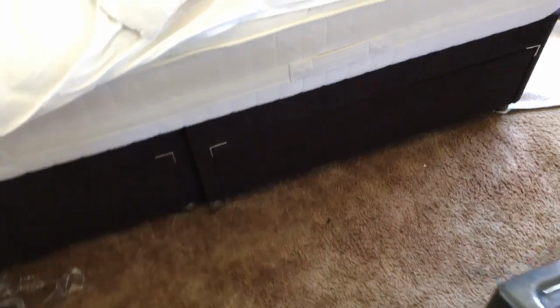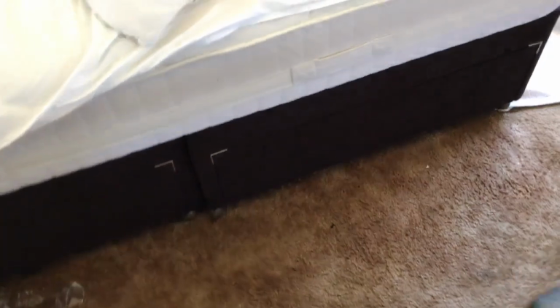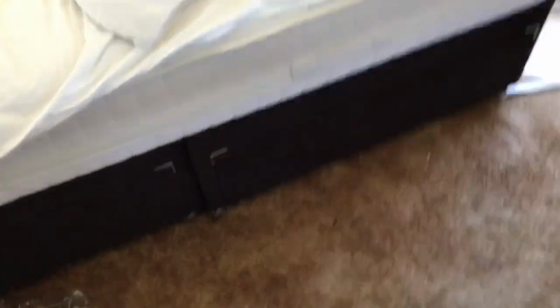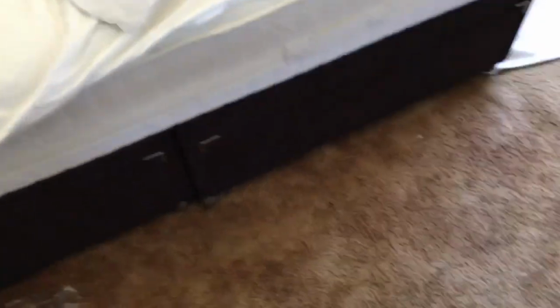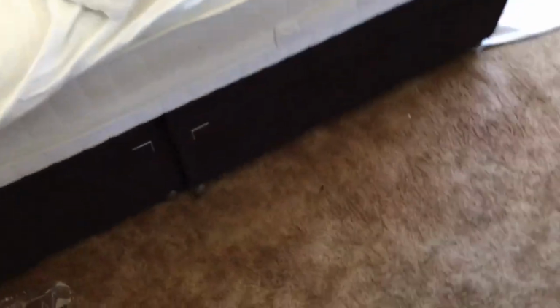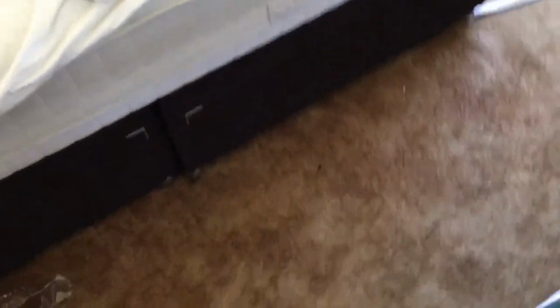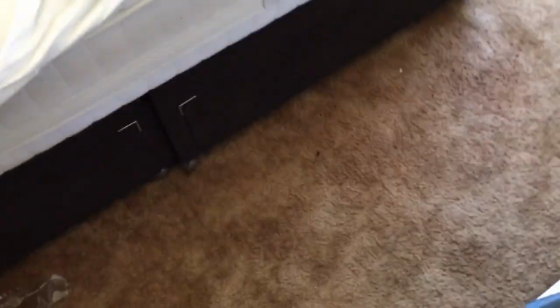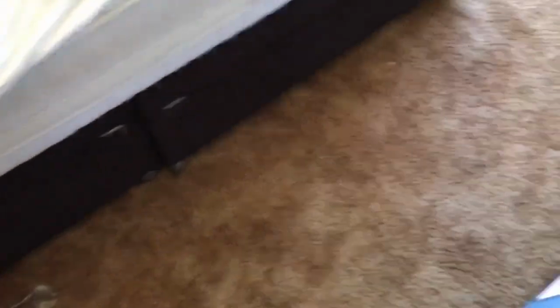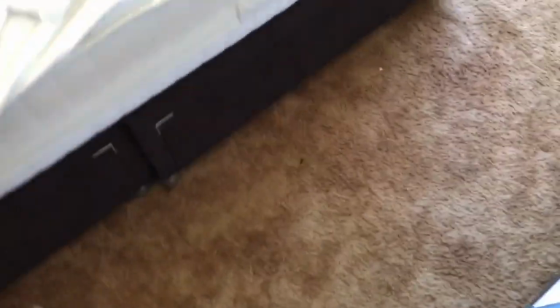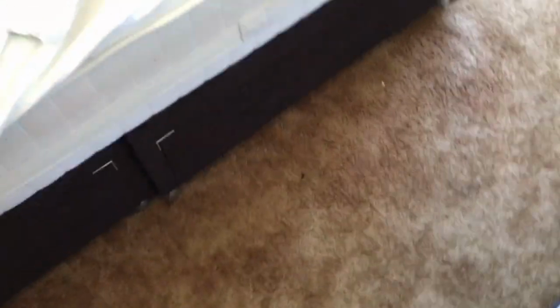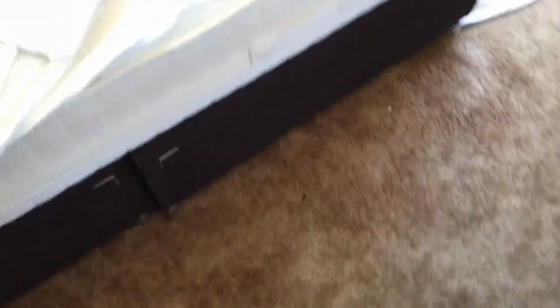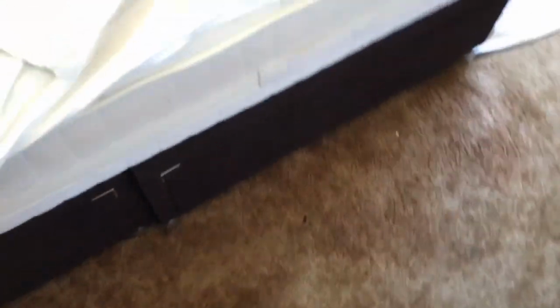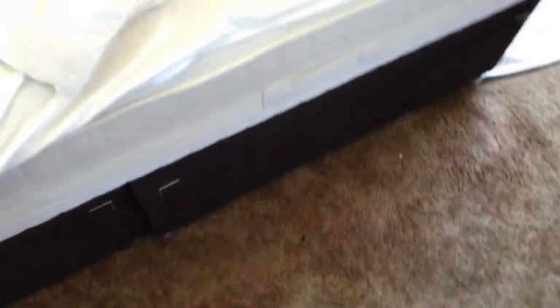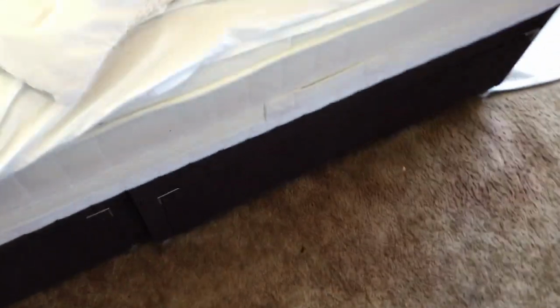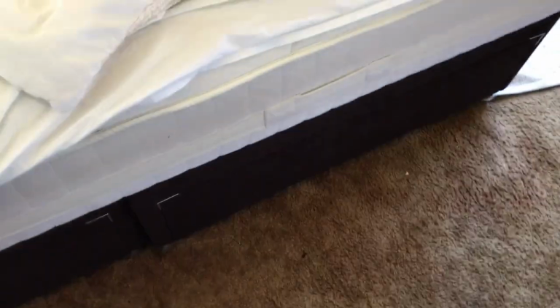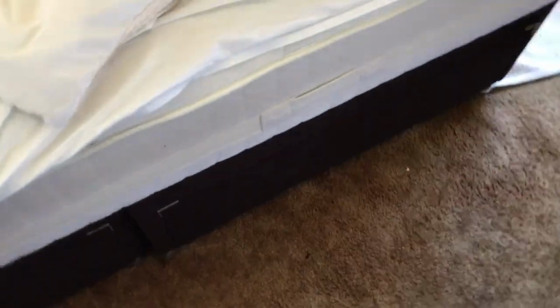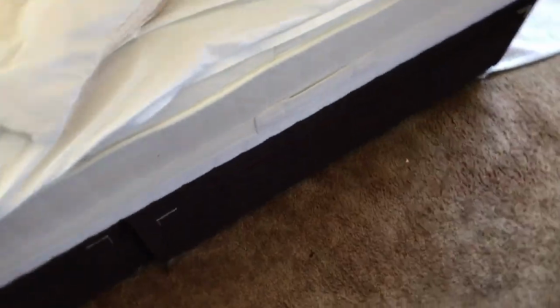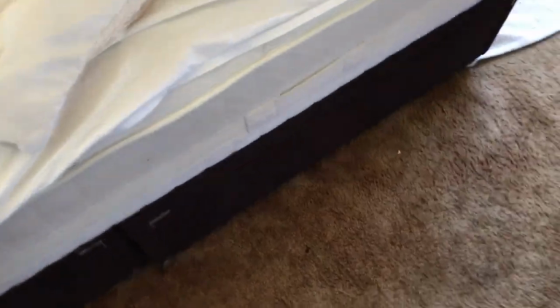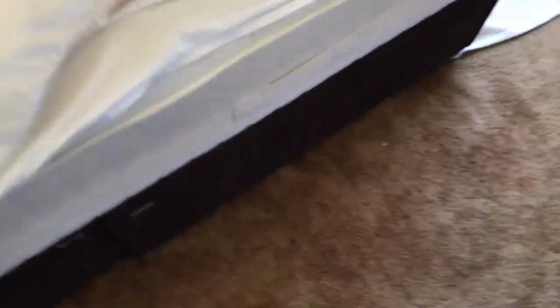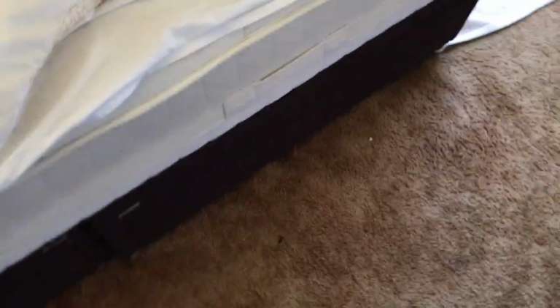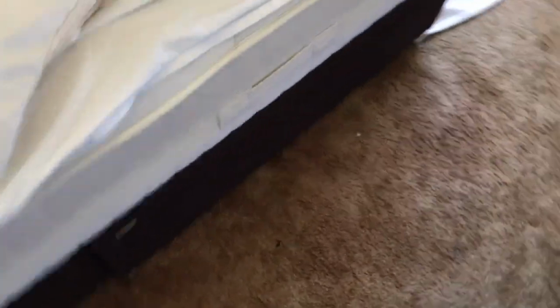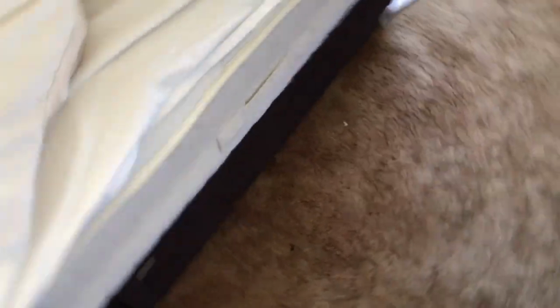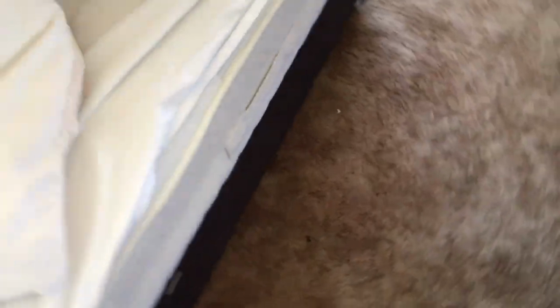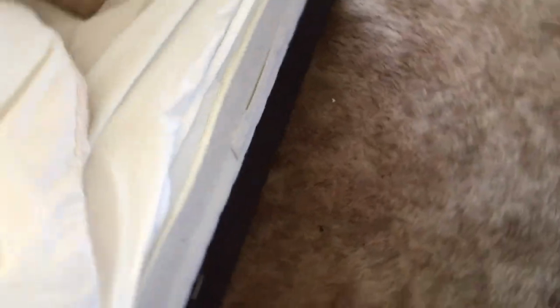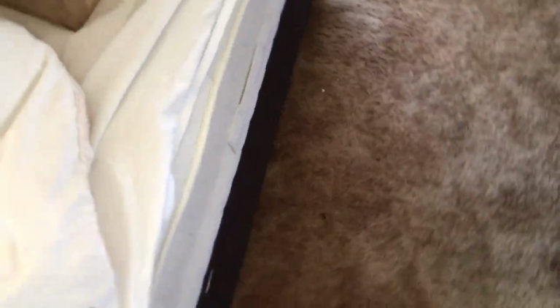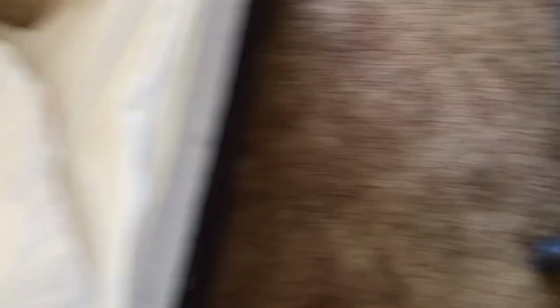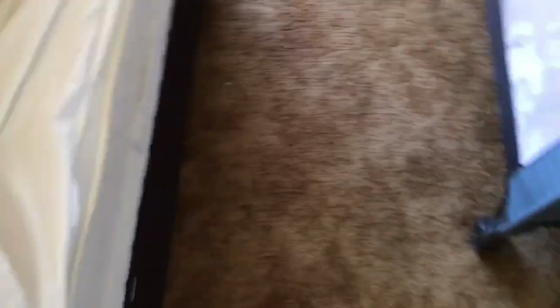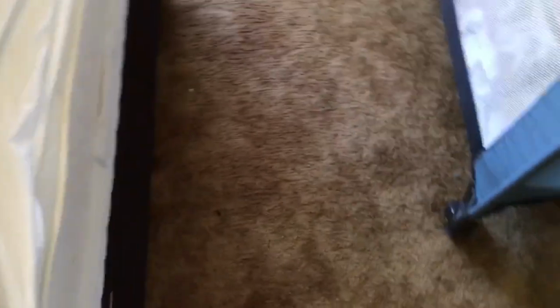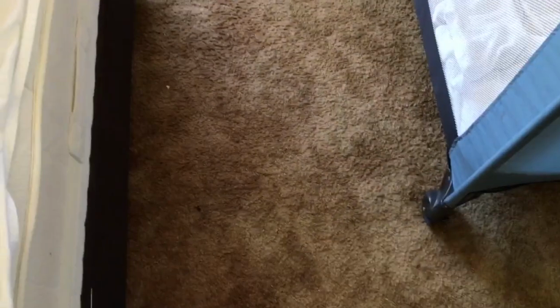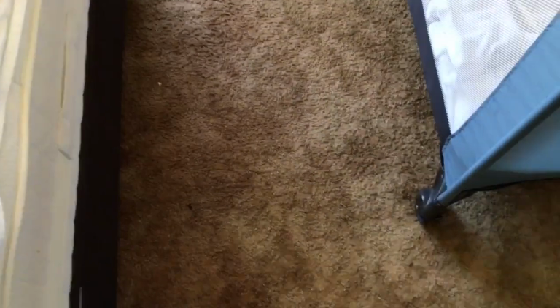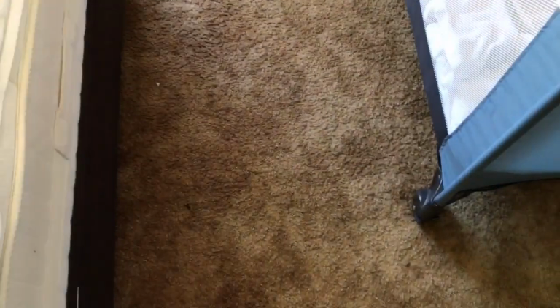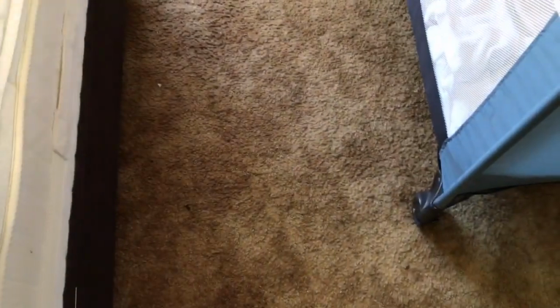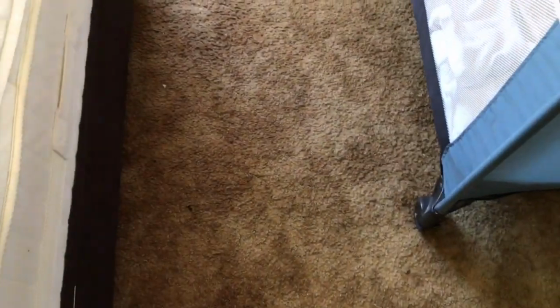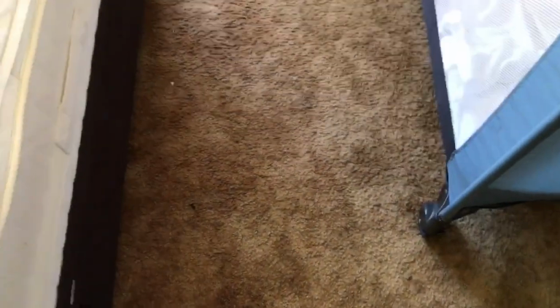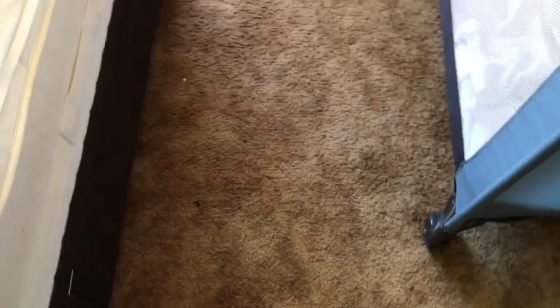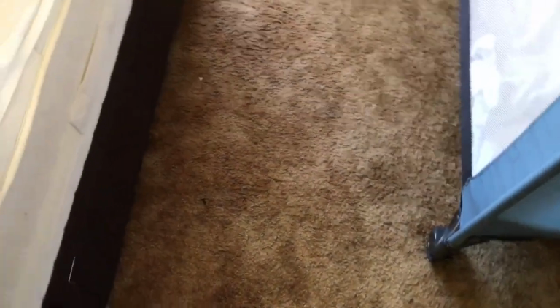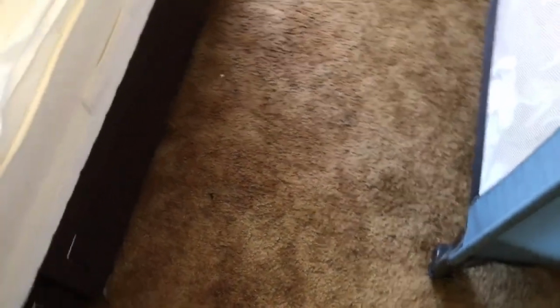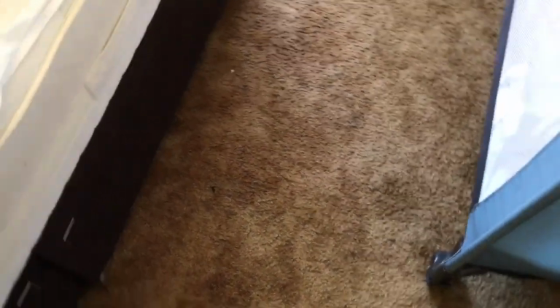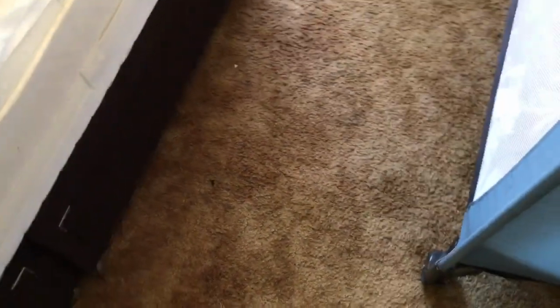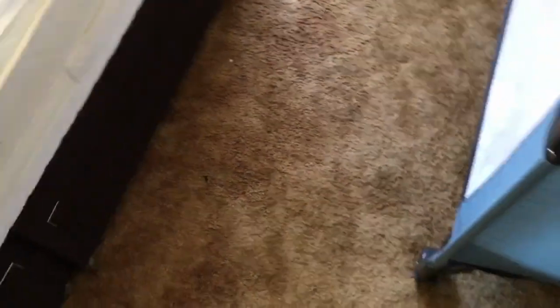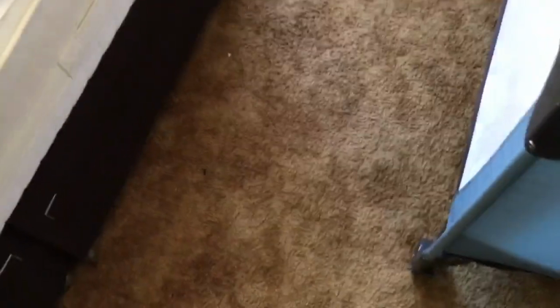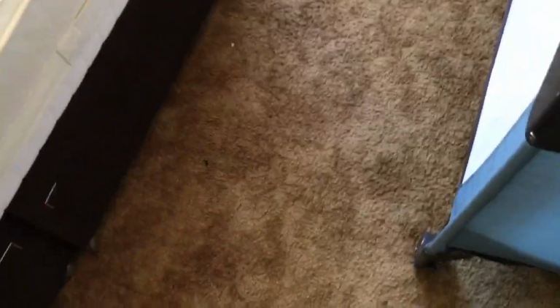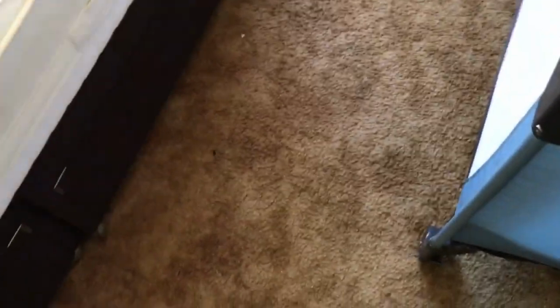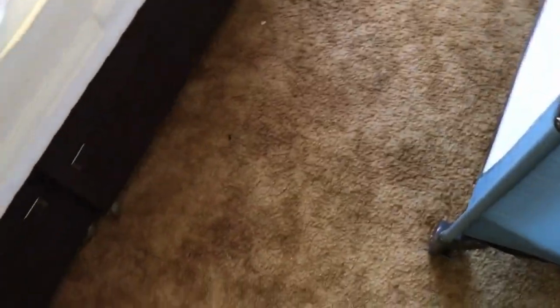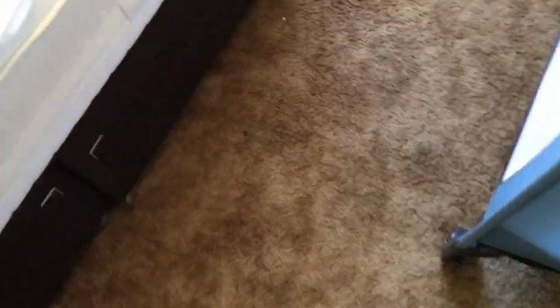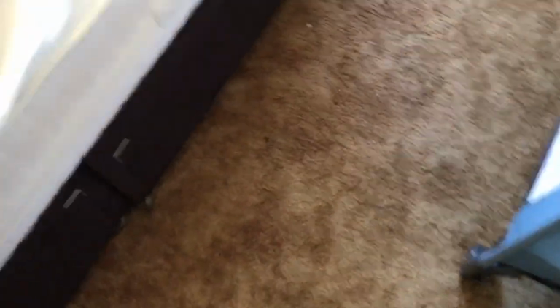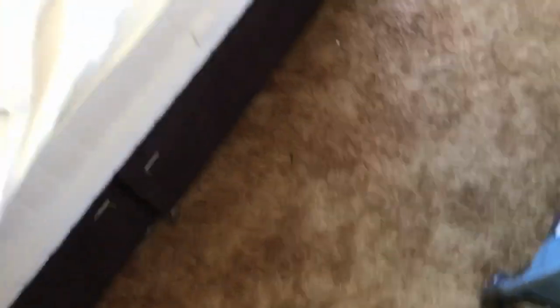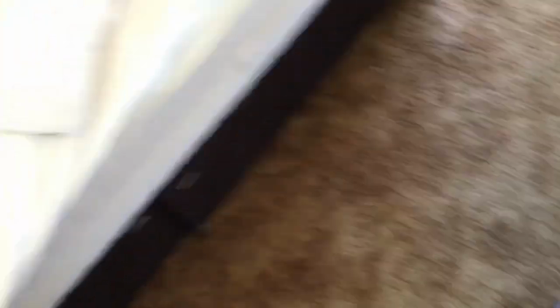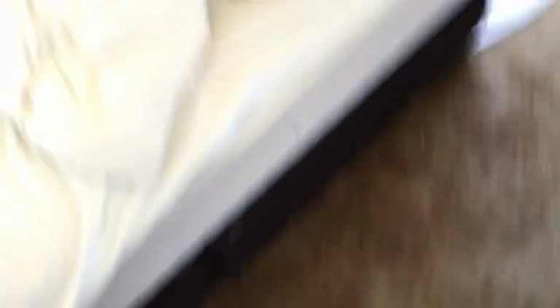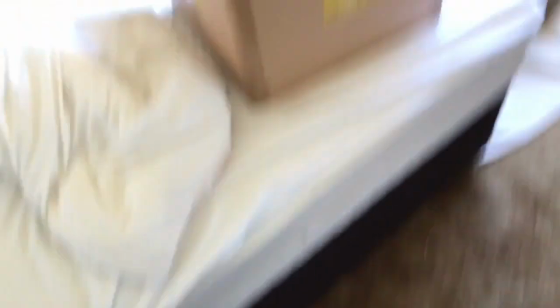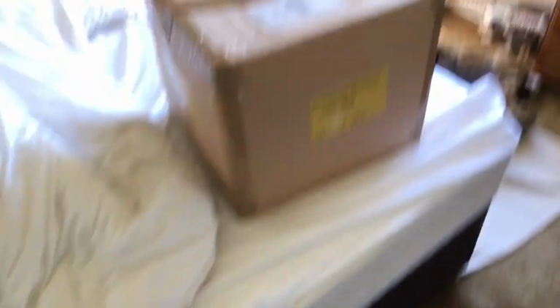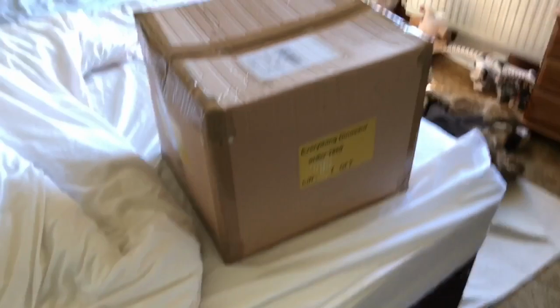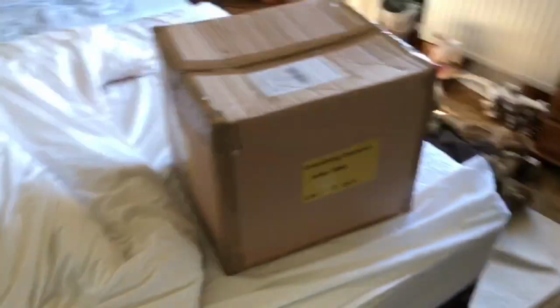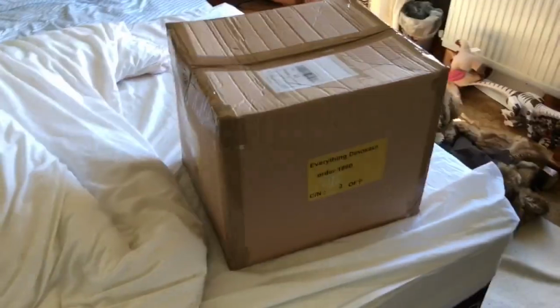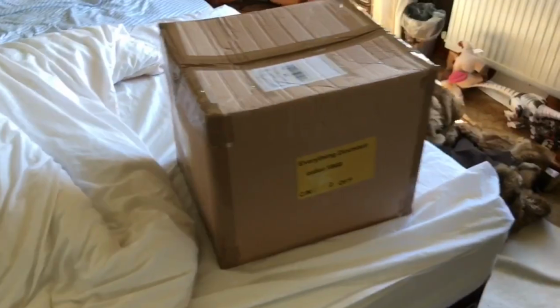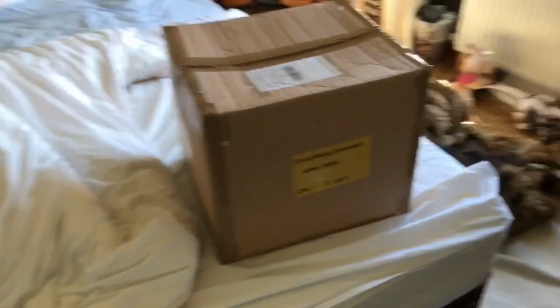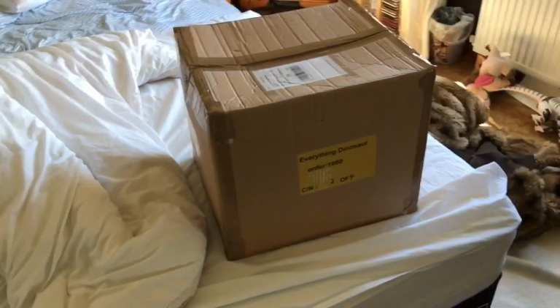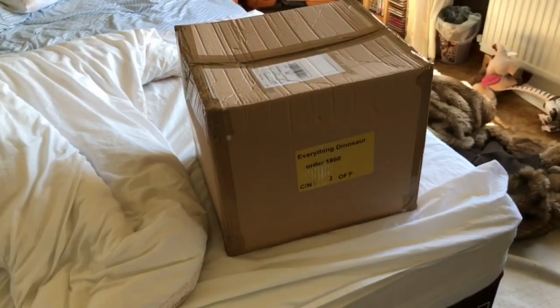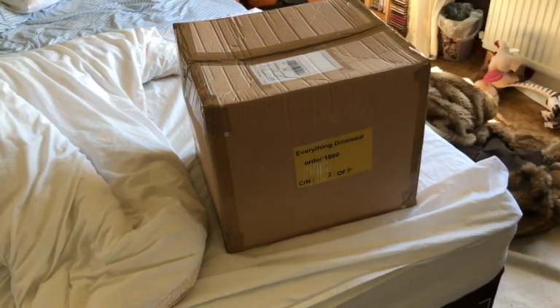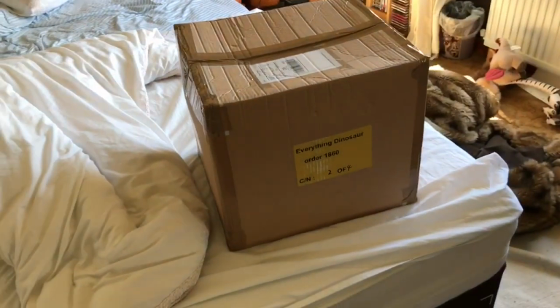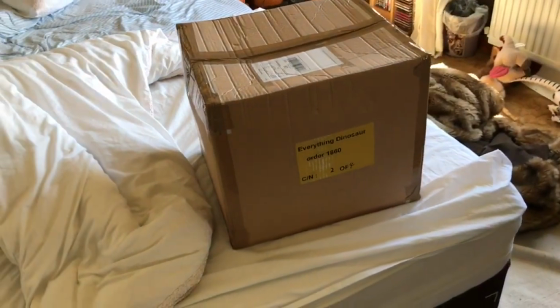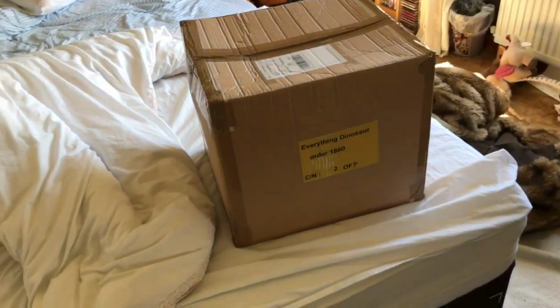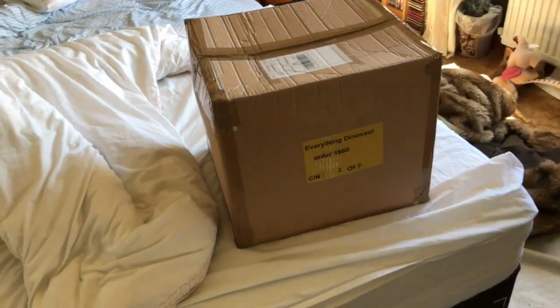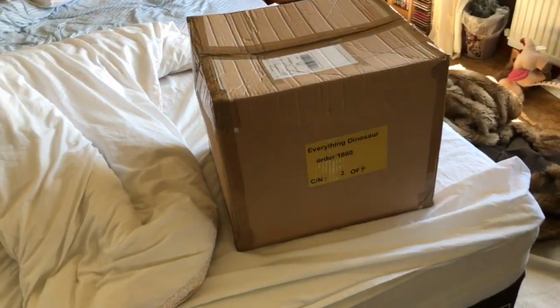Hello everyone, Camasaurus here. Today I'm at my granny's house and this just arrived.